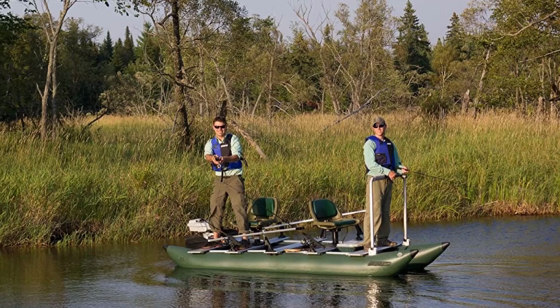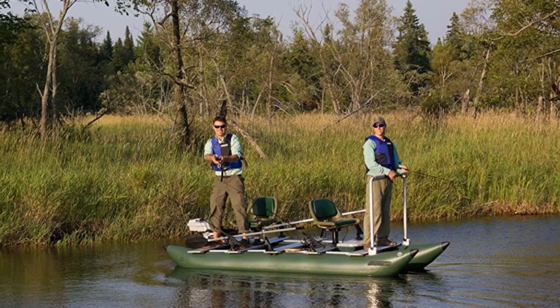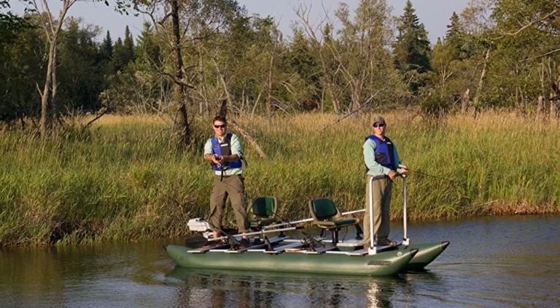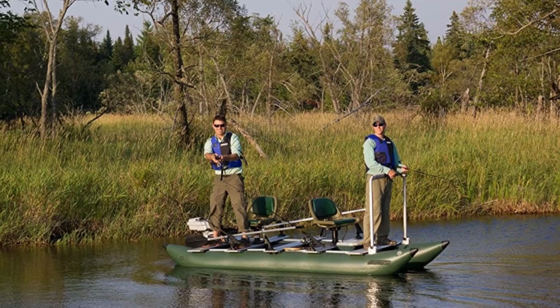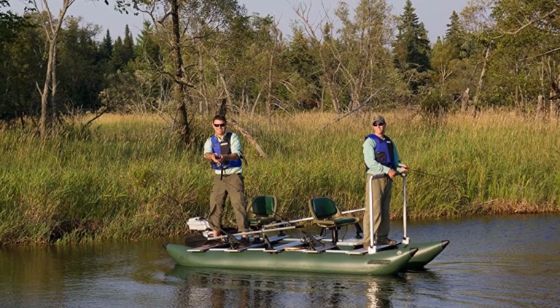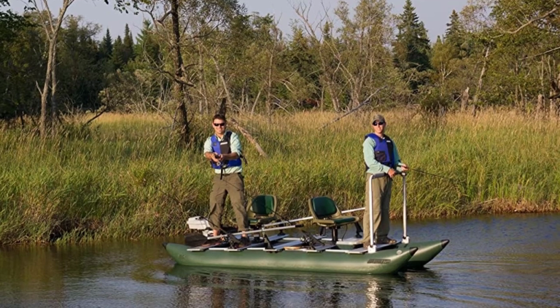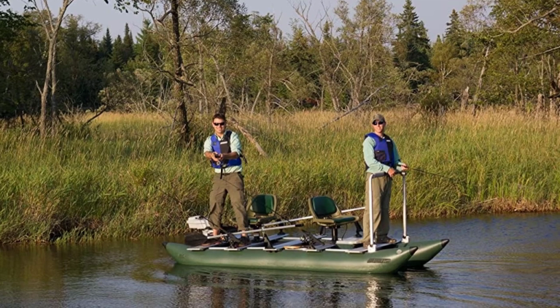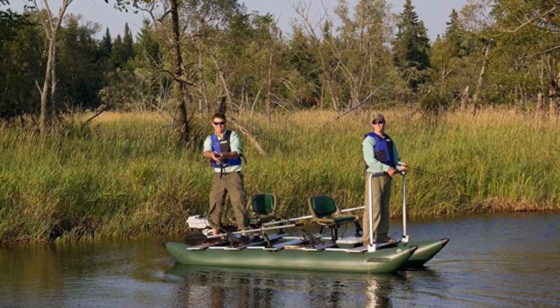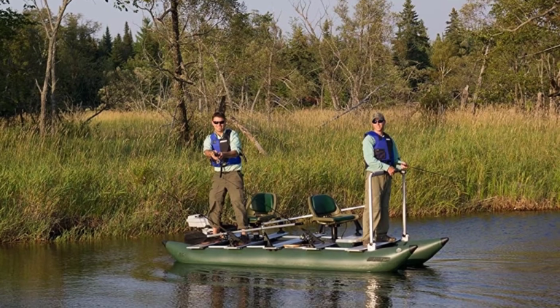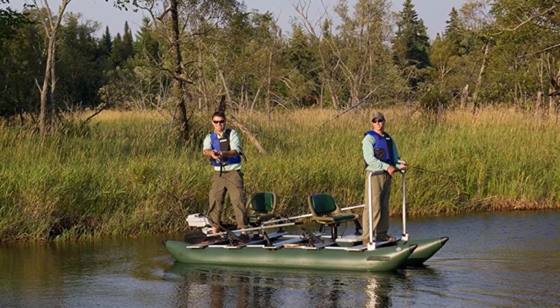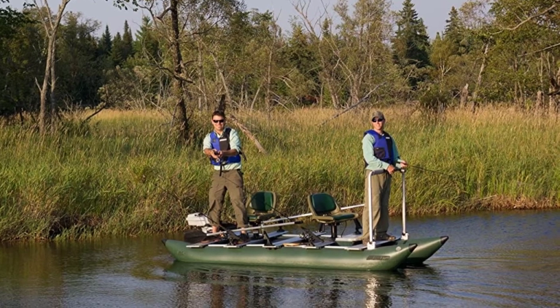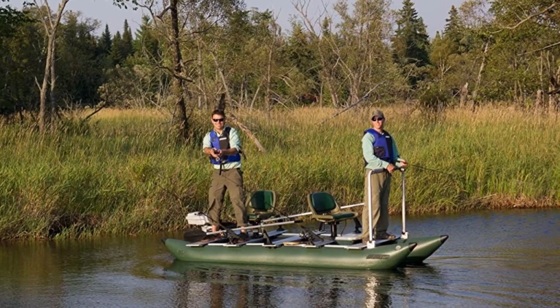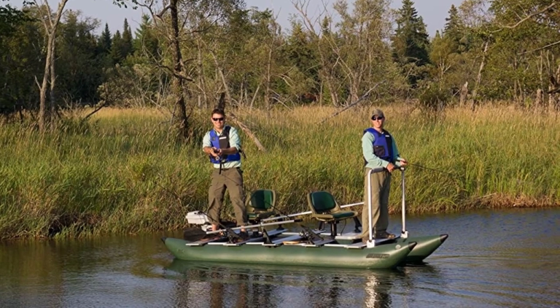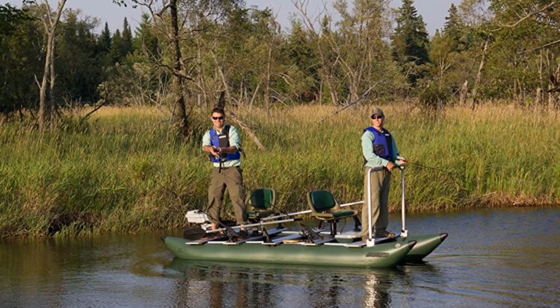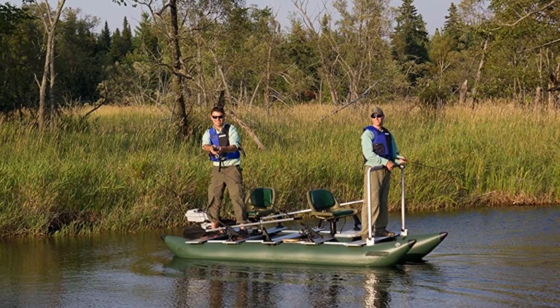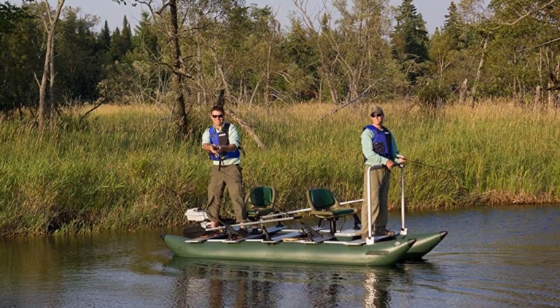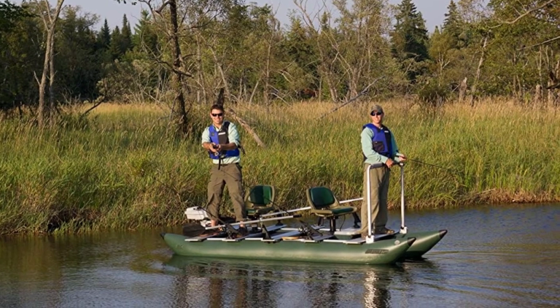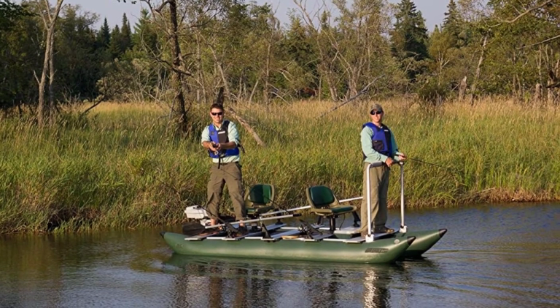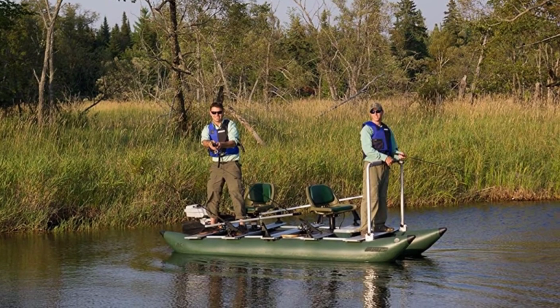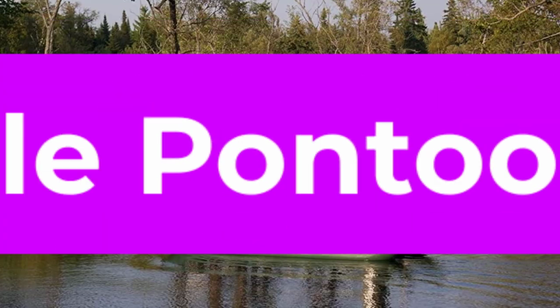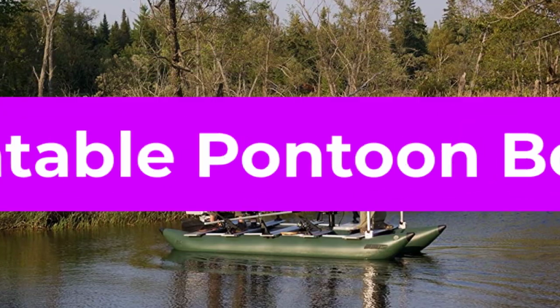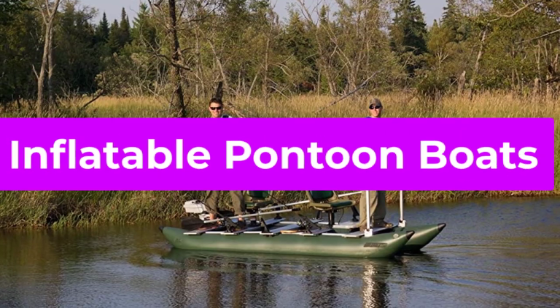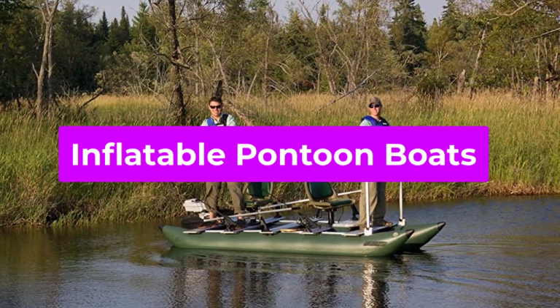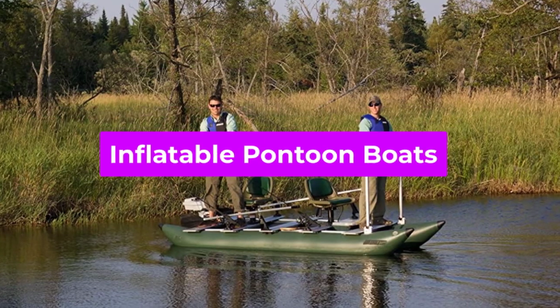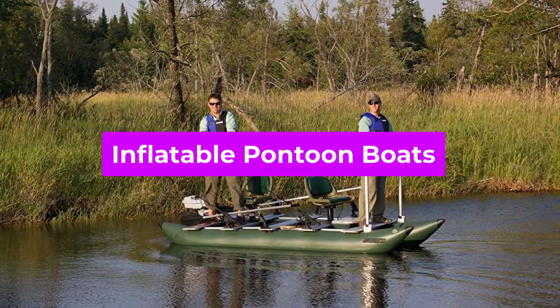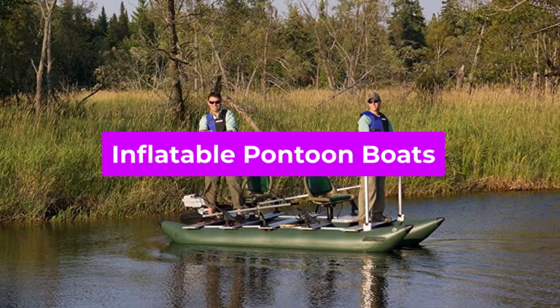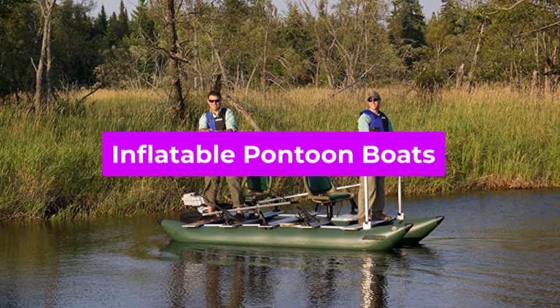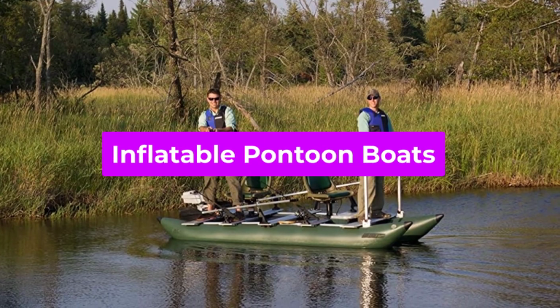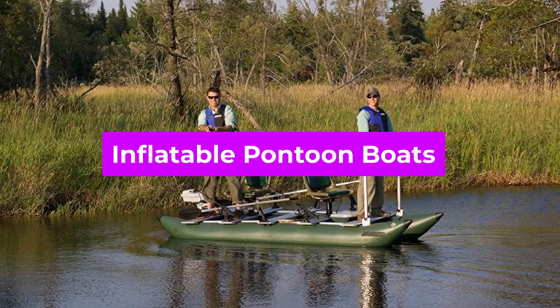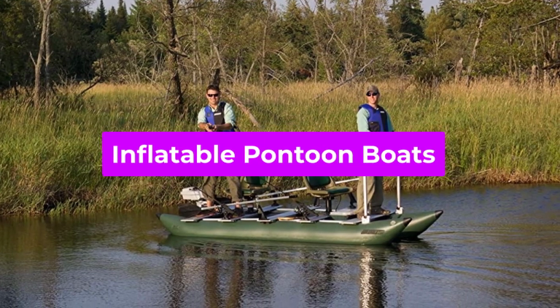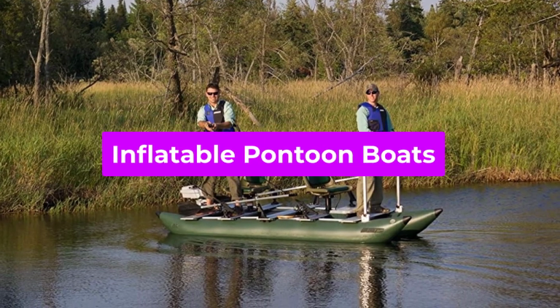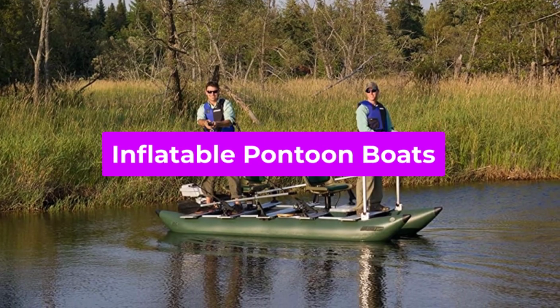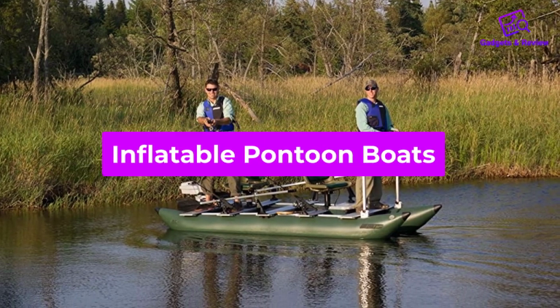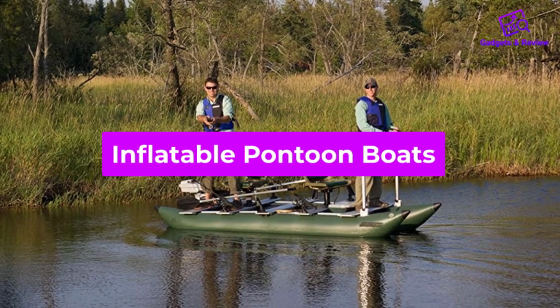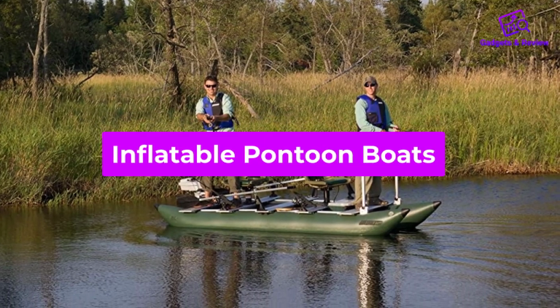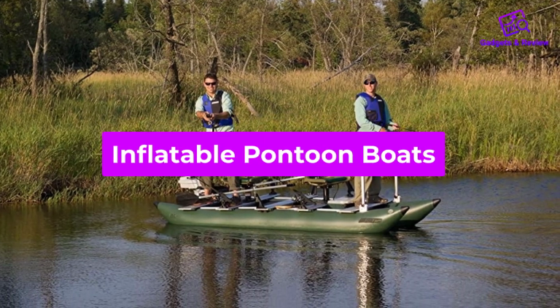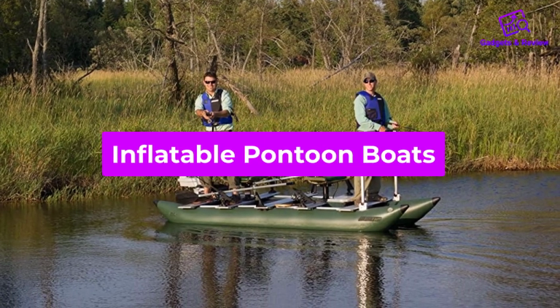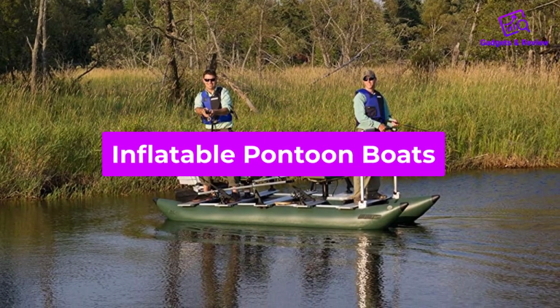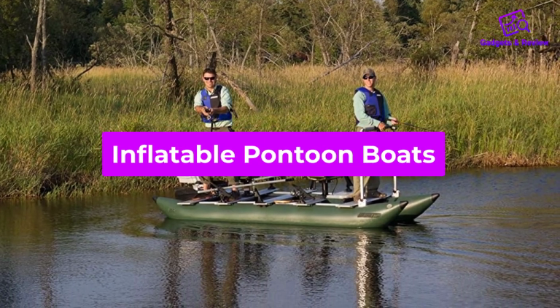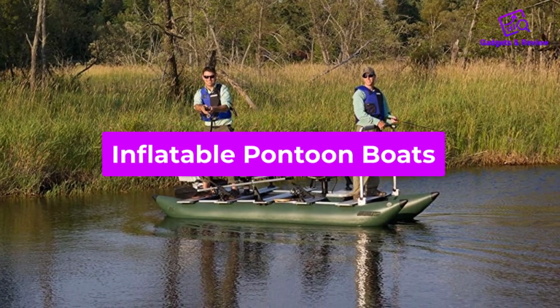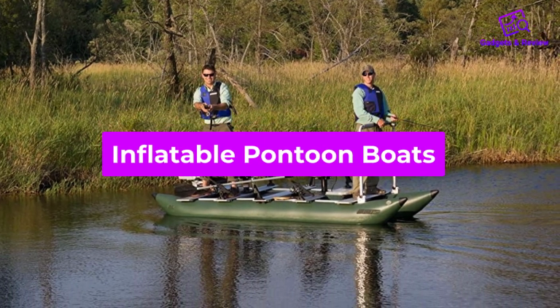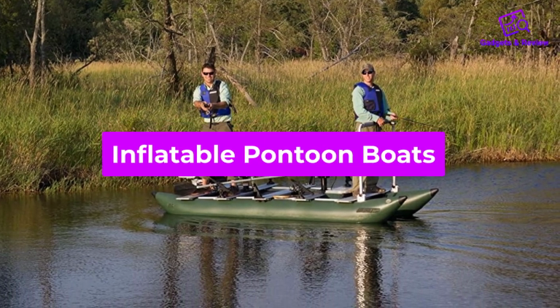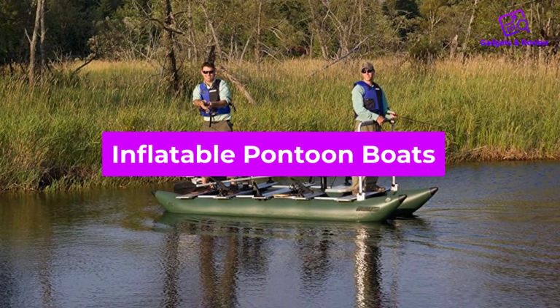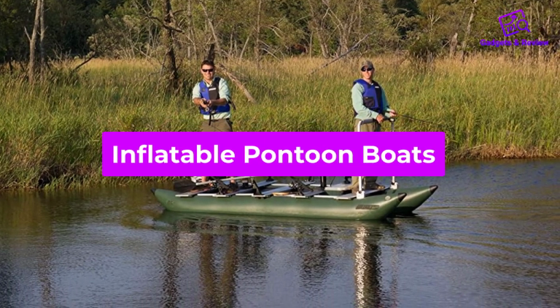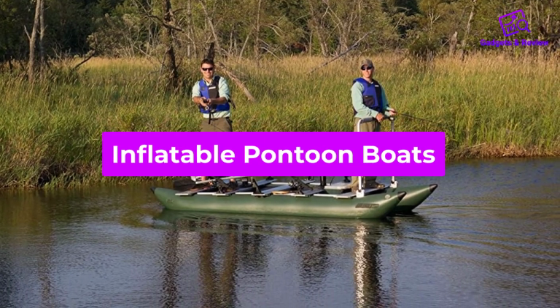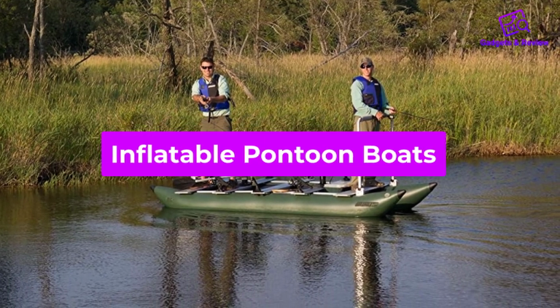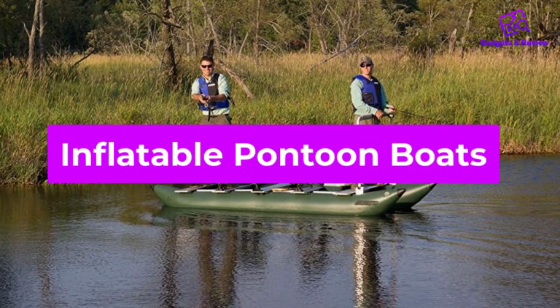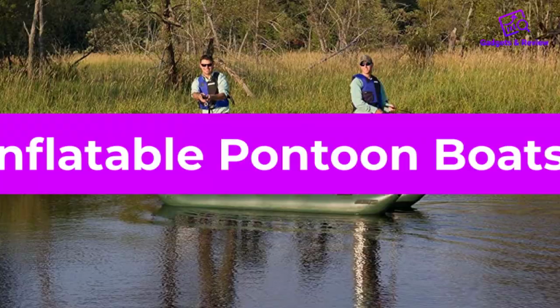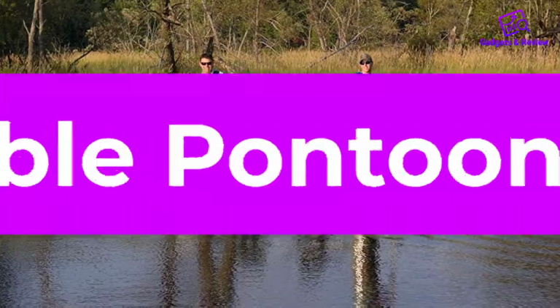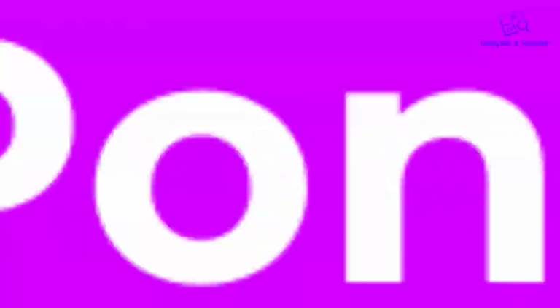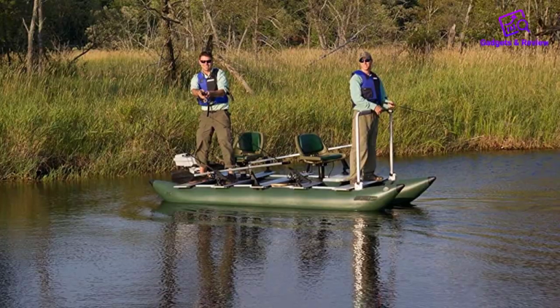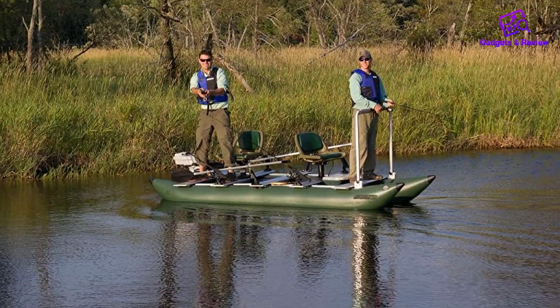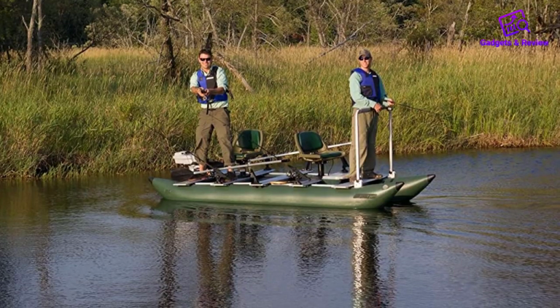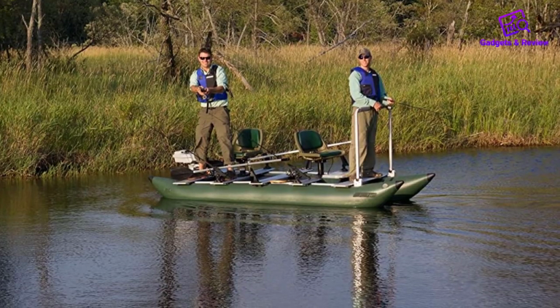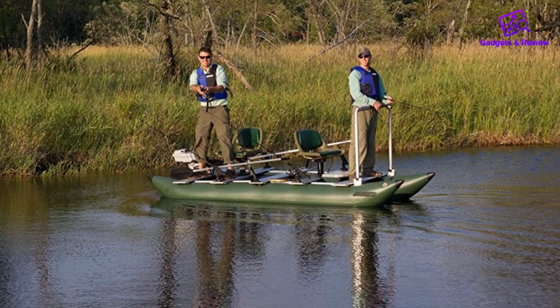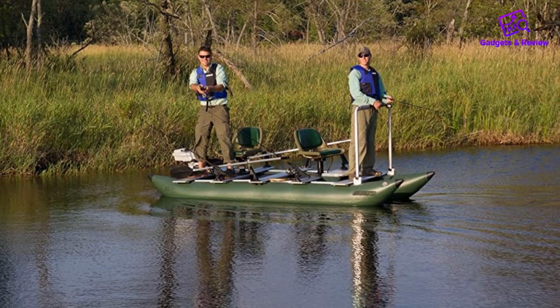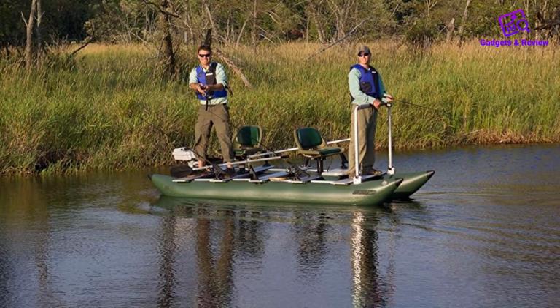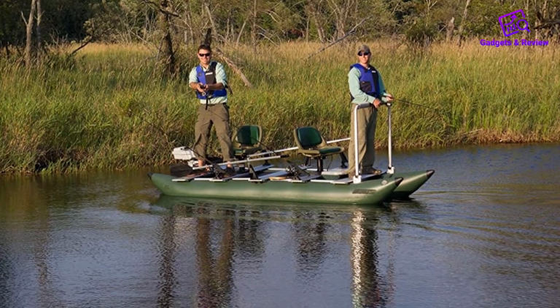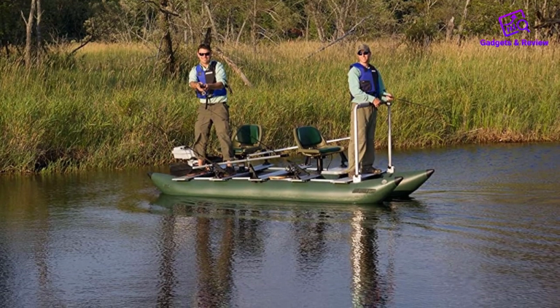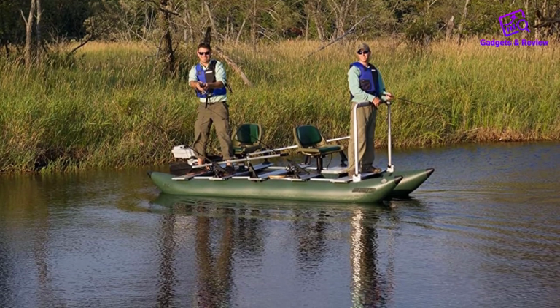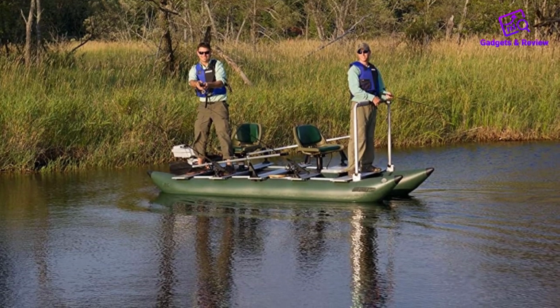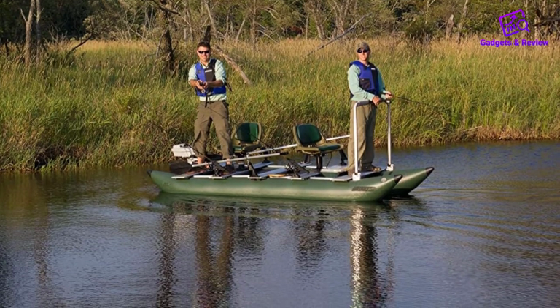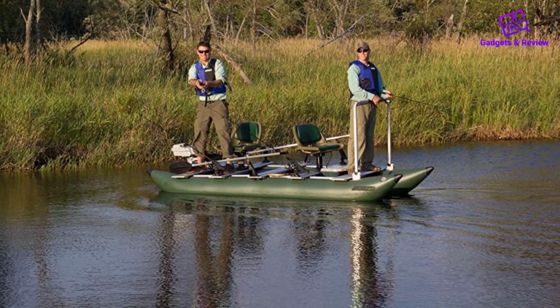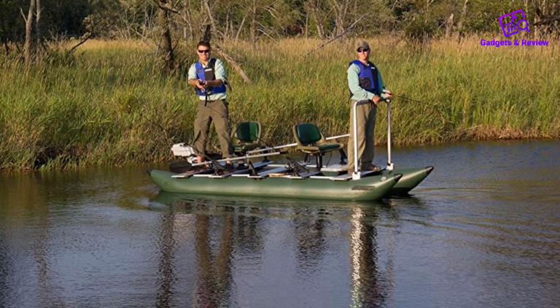In this video we will discuss inflatable pontoon boats which are best sold and achieve top-rated reviews from customers.